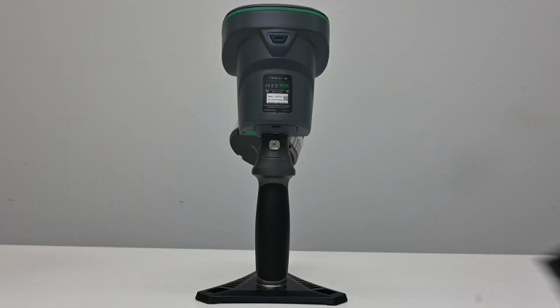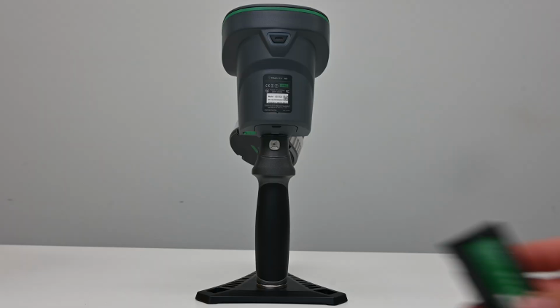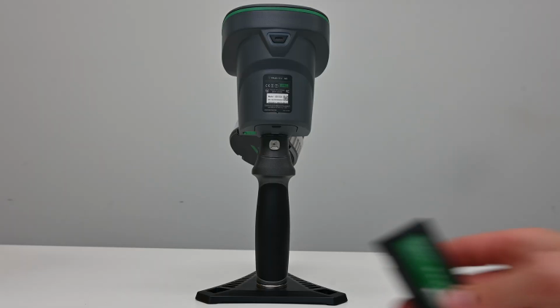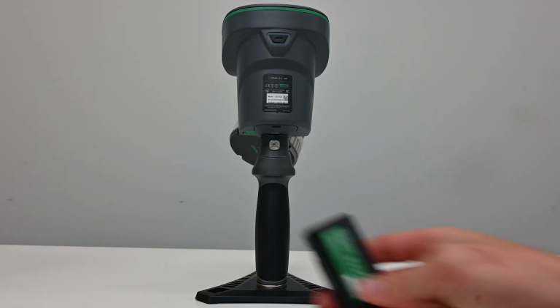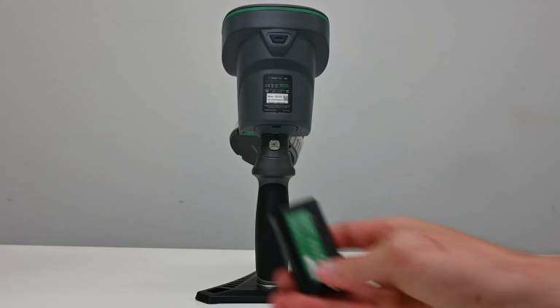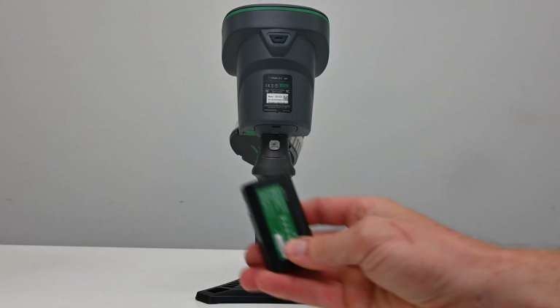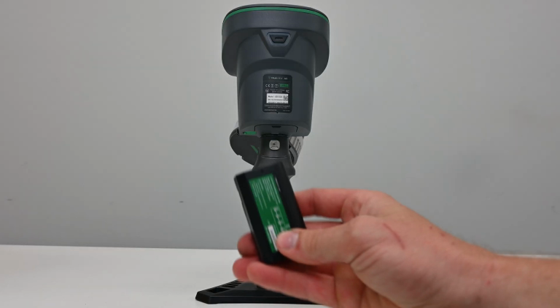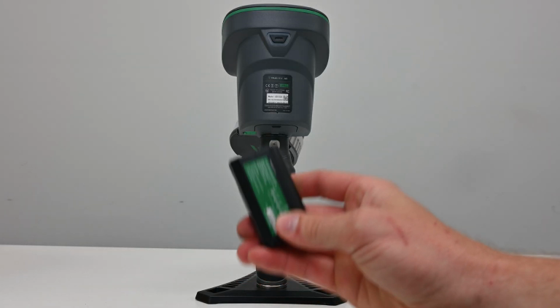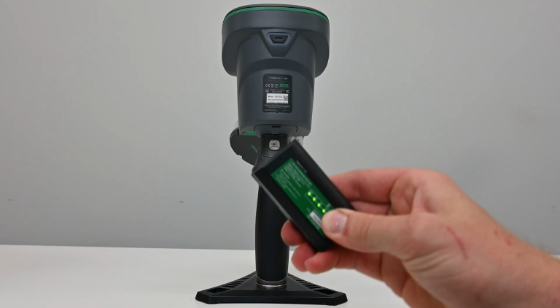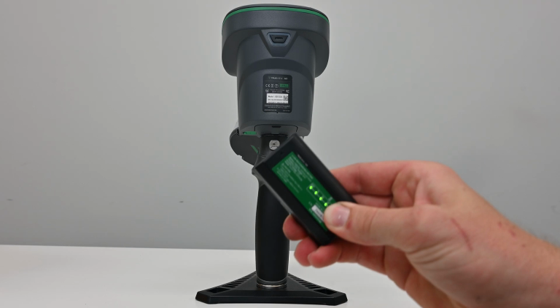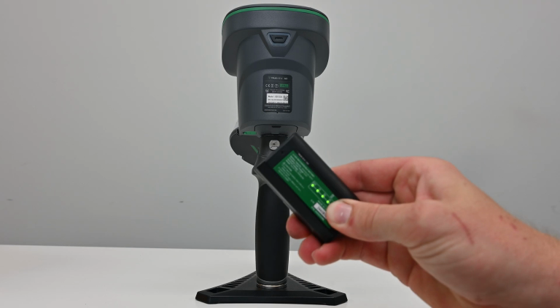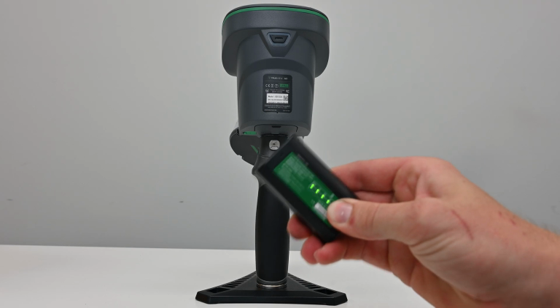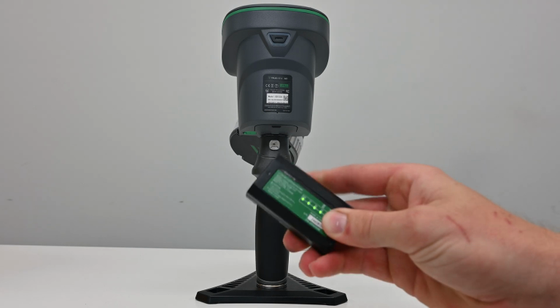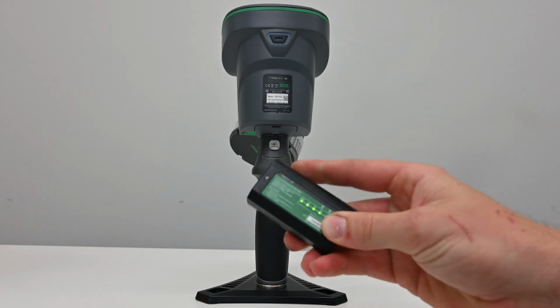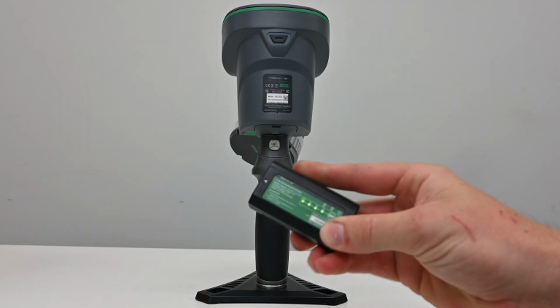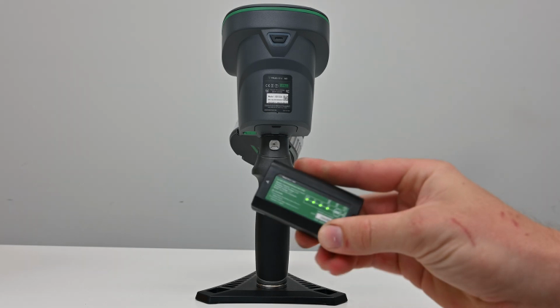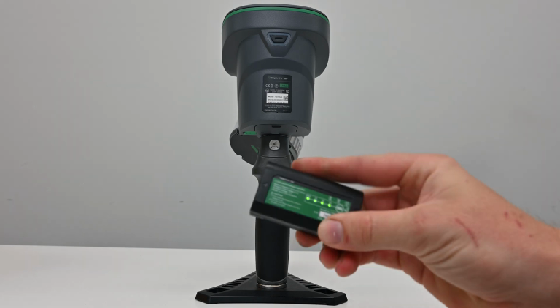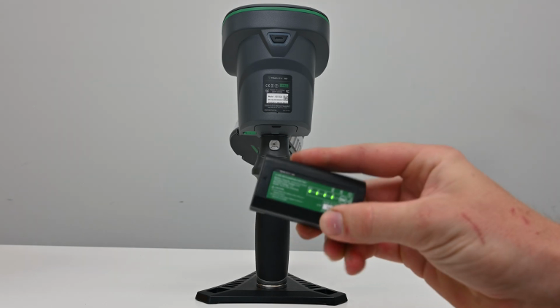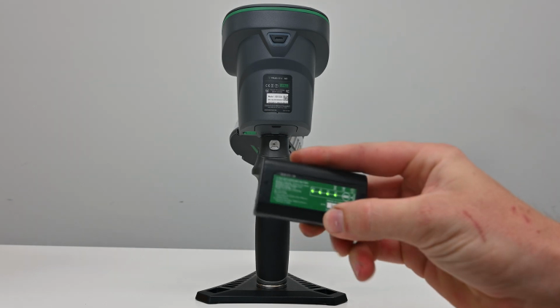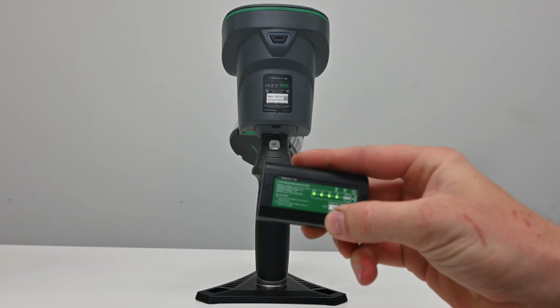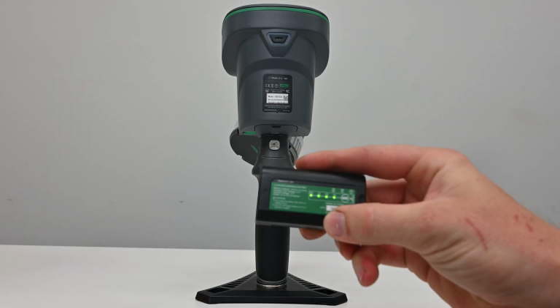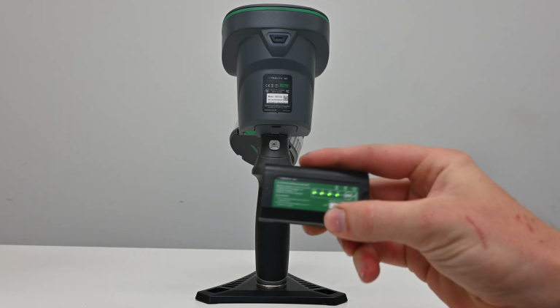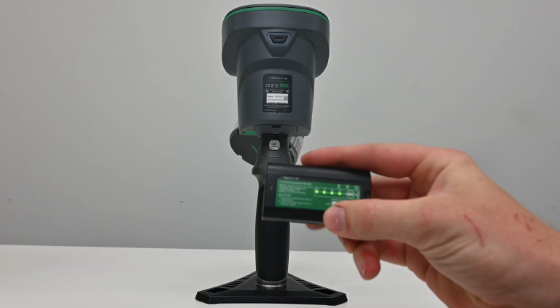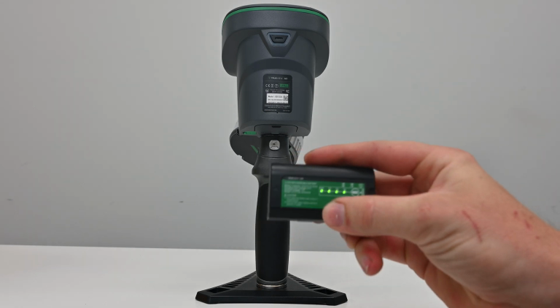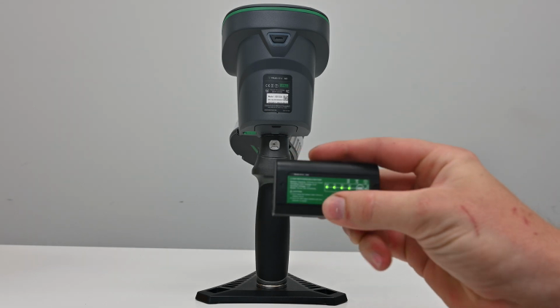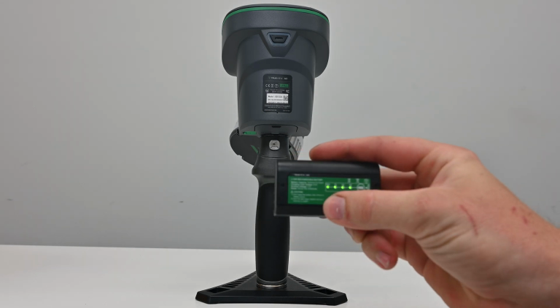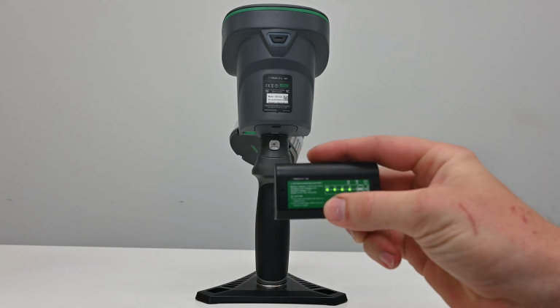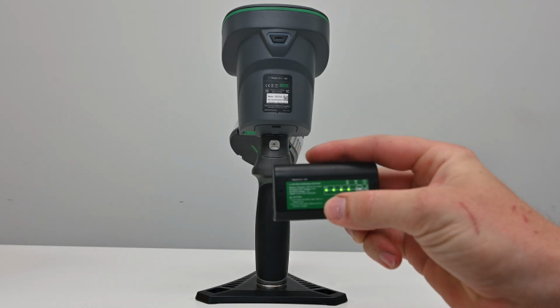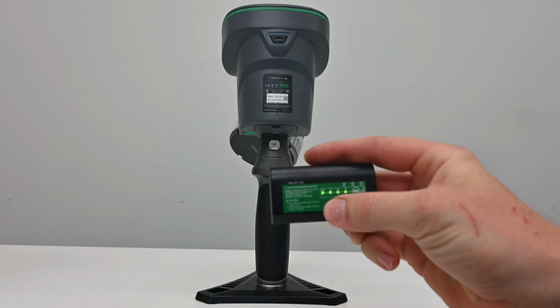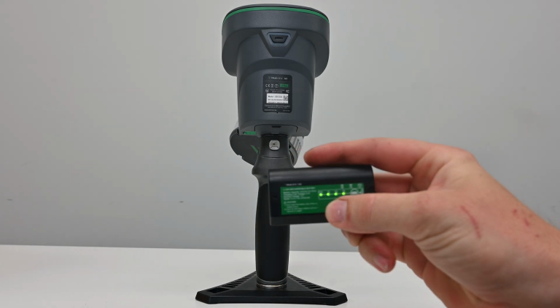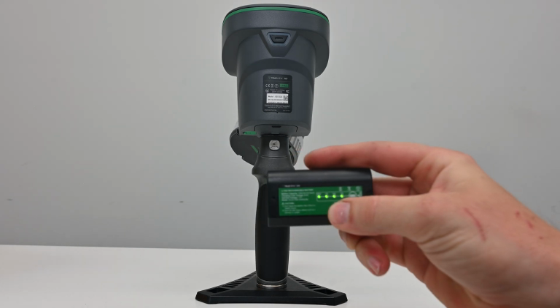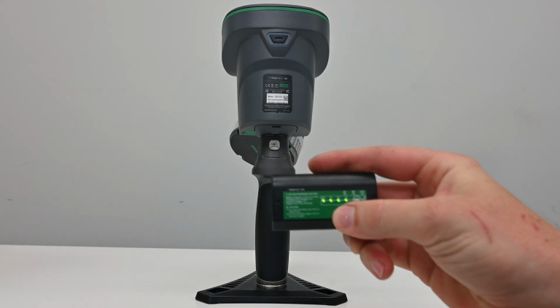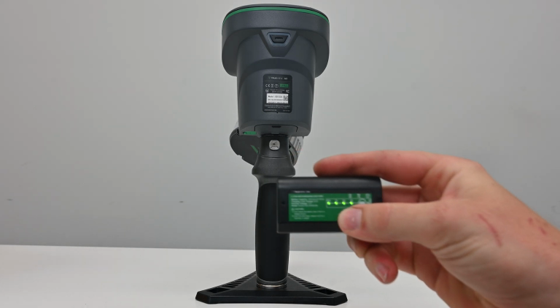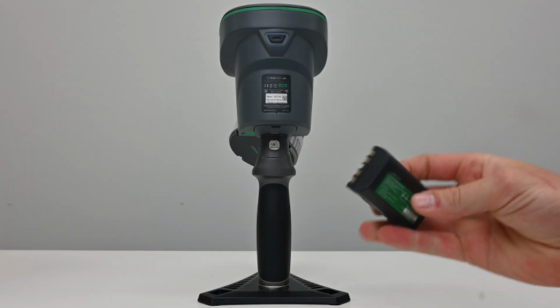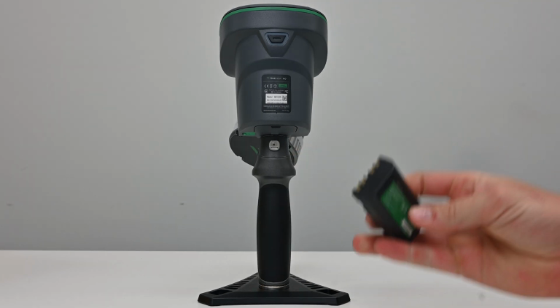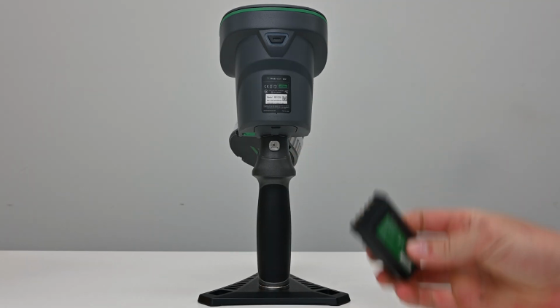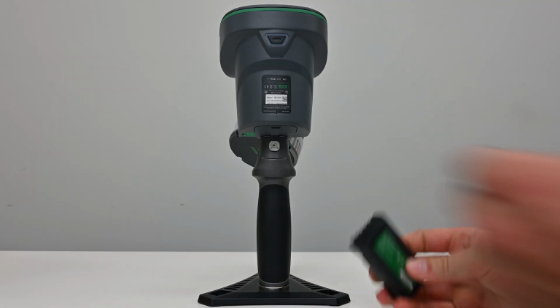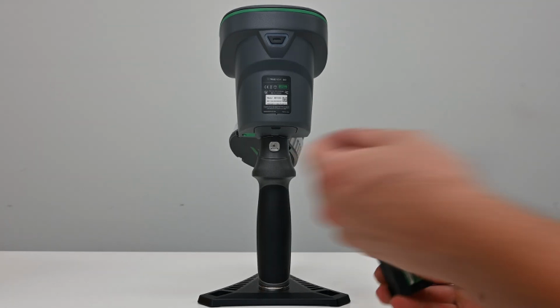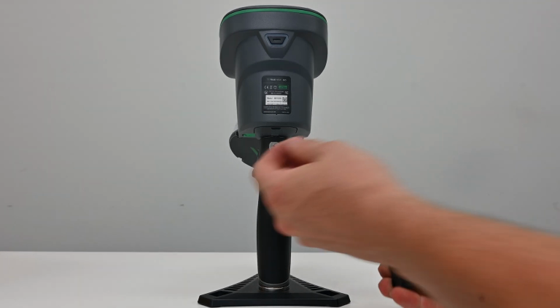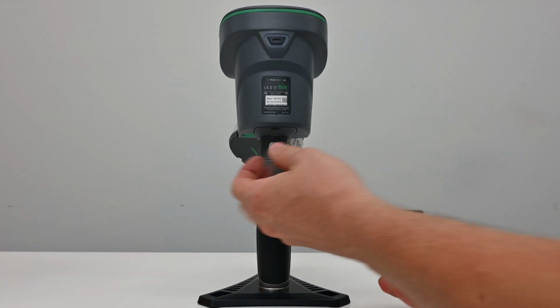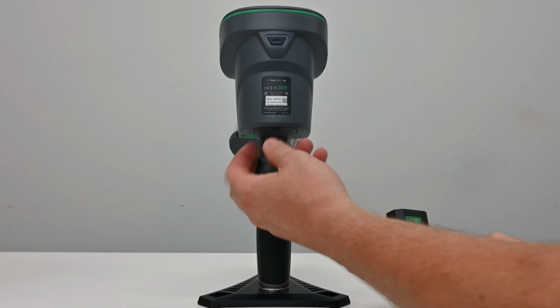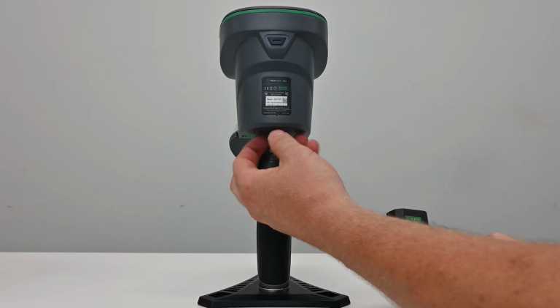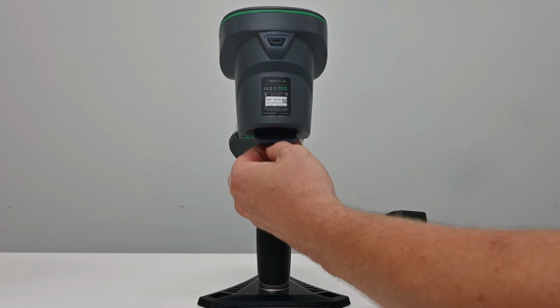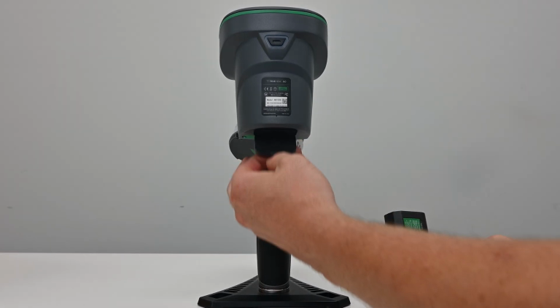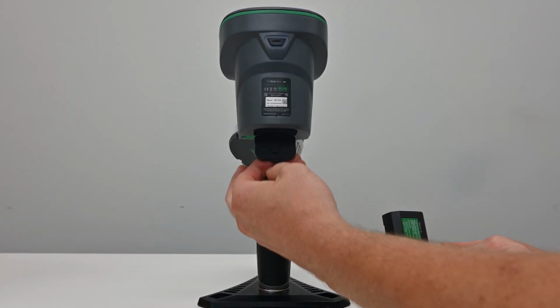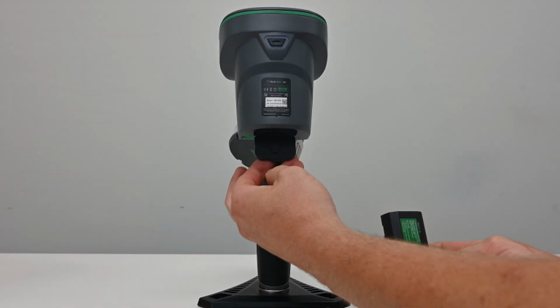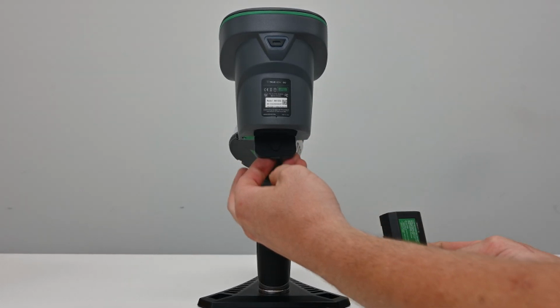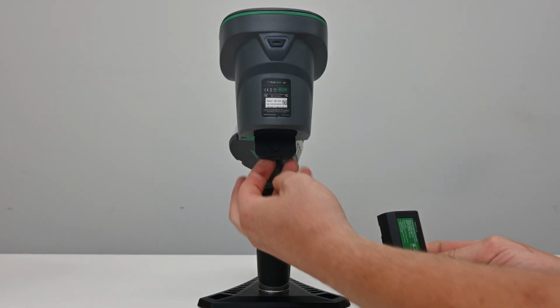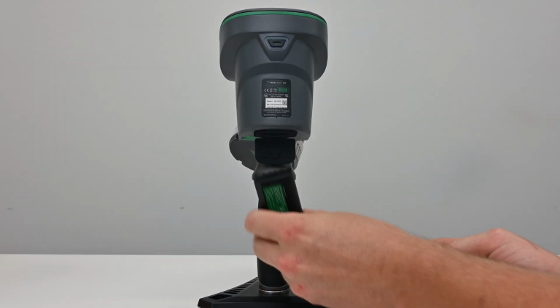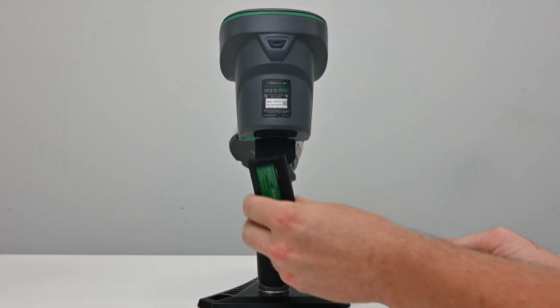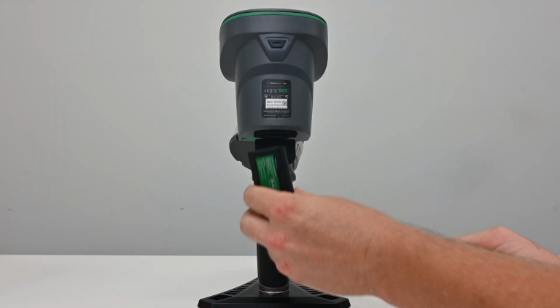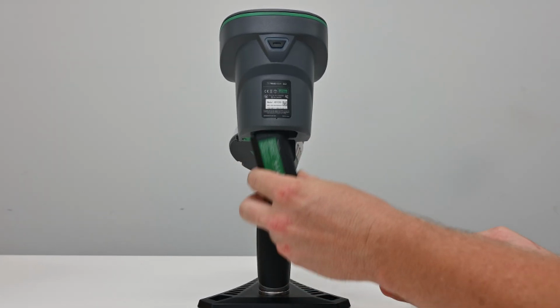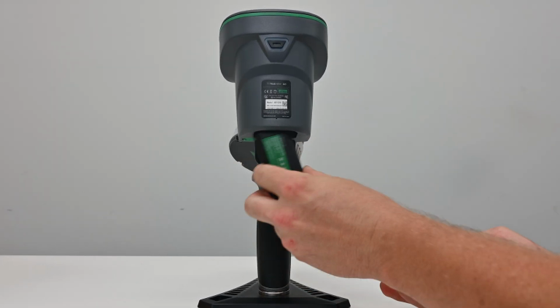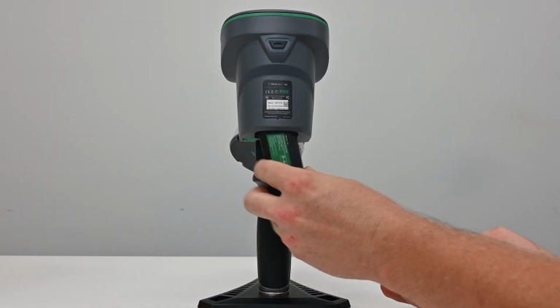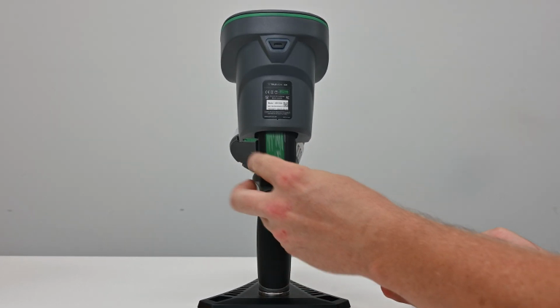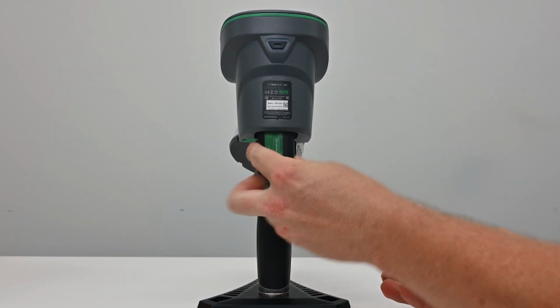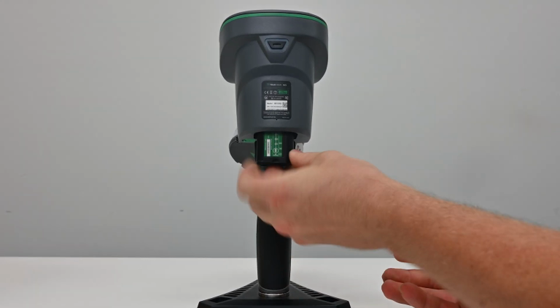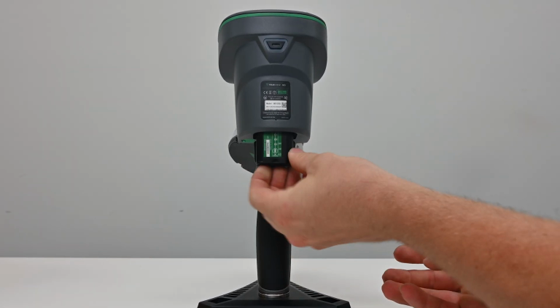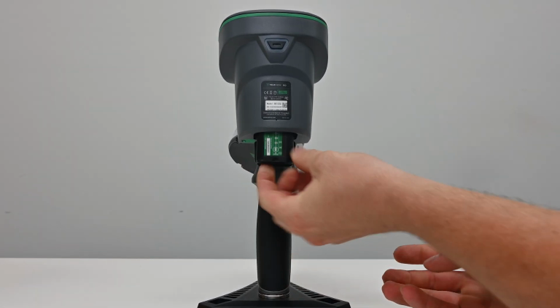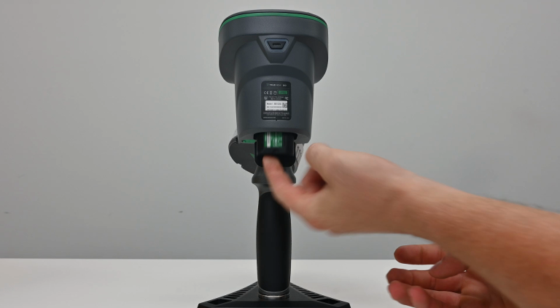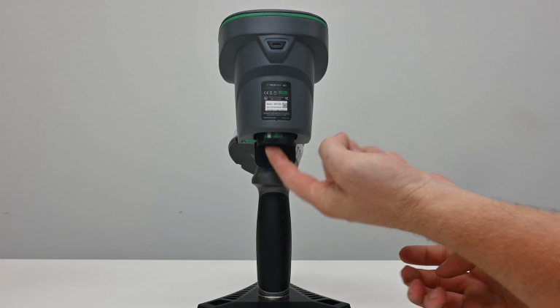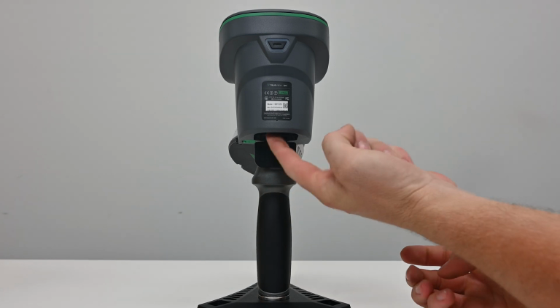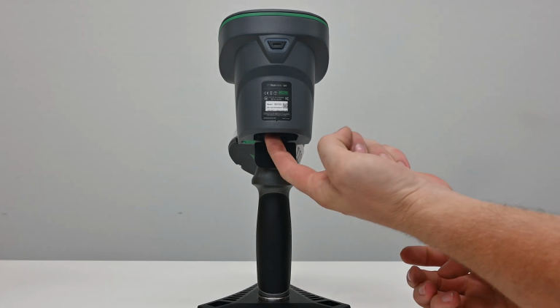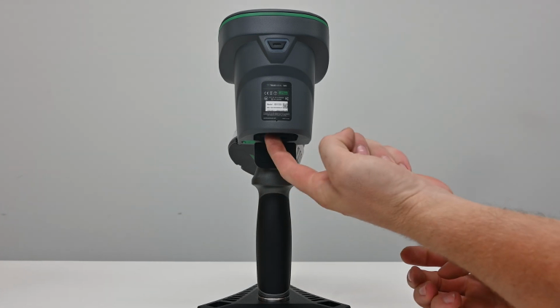Before starting a scan, ensure that you're beginning with a fully charged battery. Once this is verified, you can install it into the back of the TruVue Go.